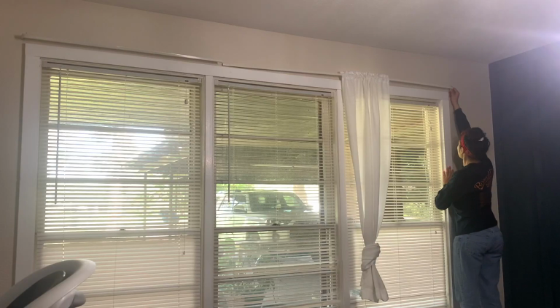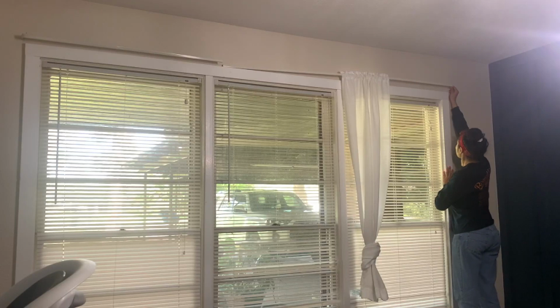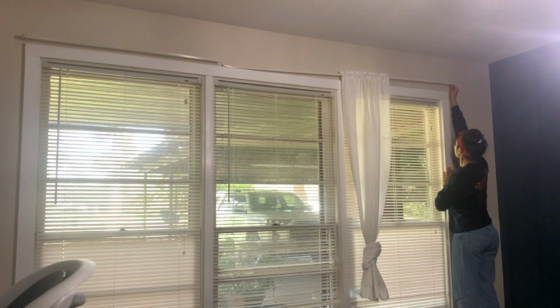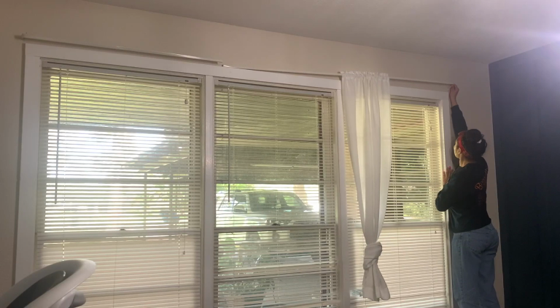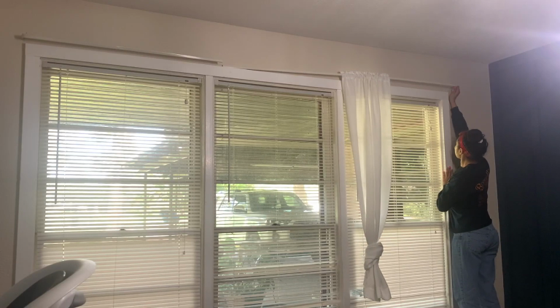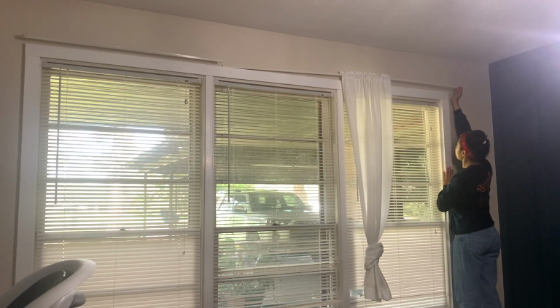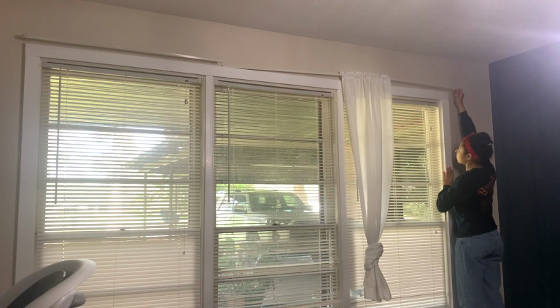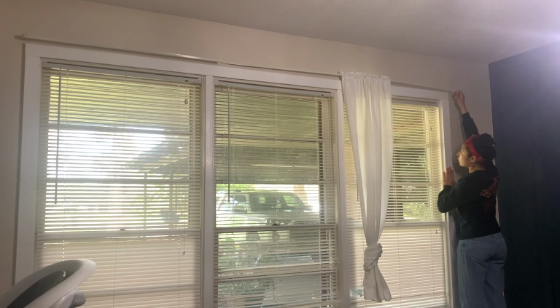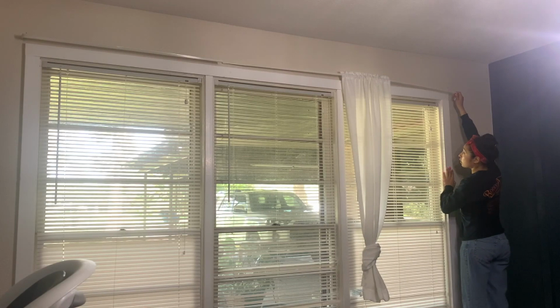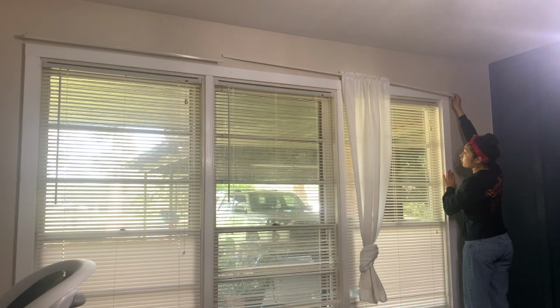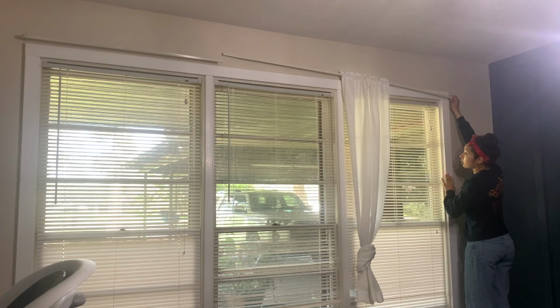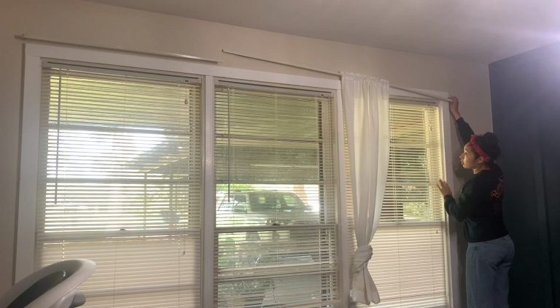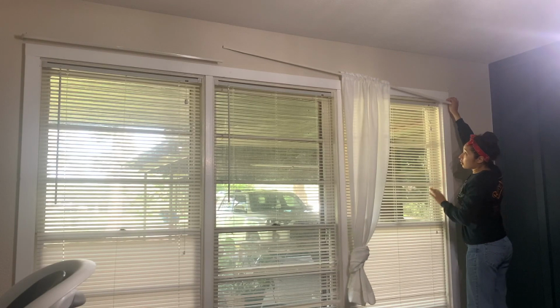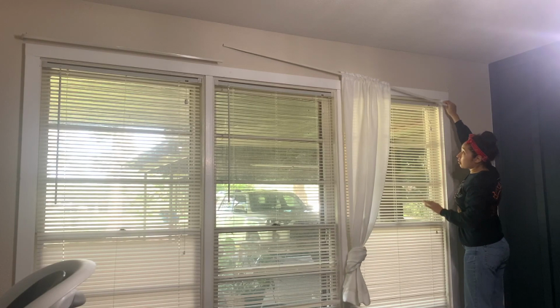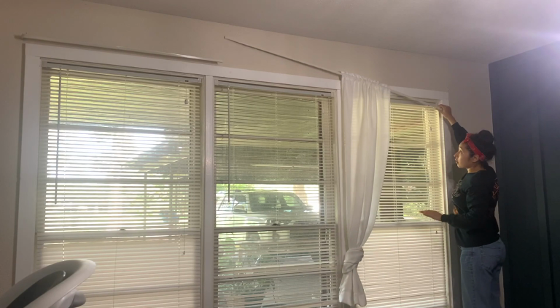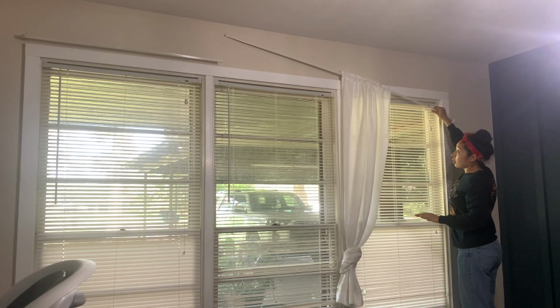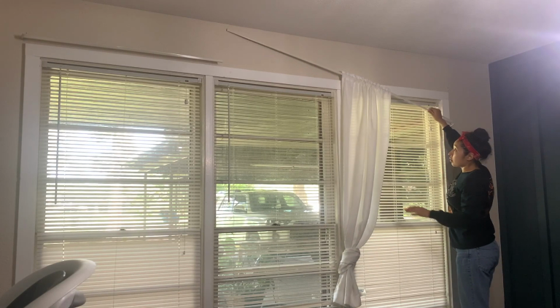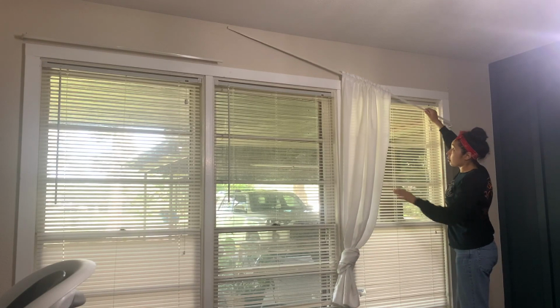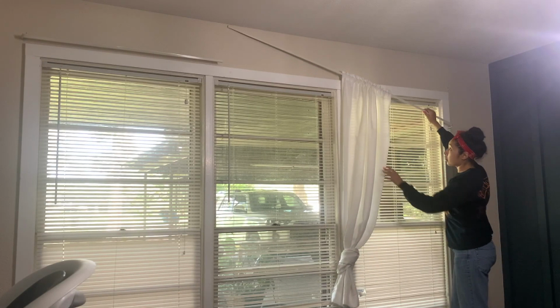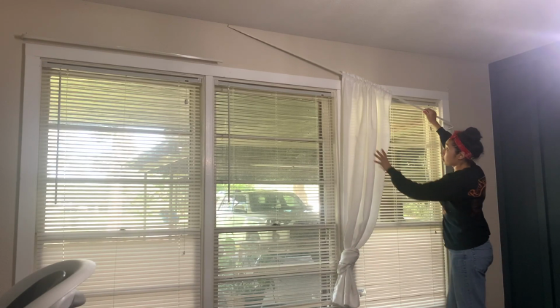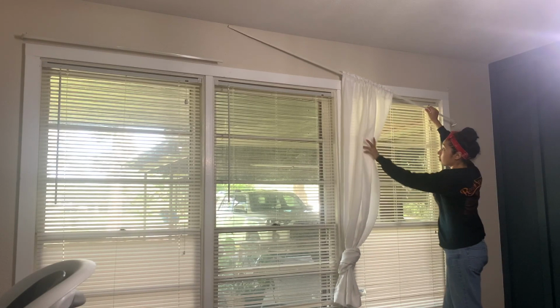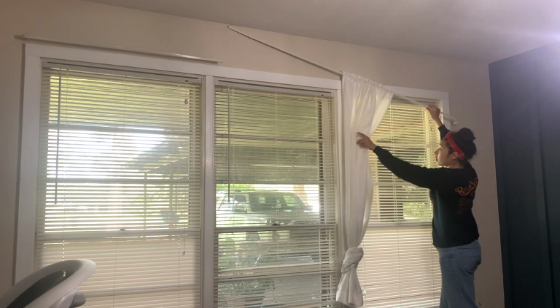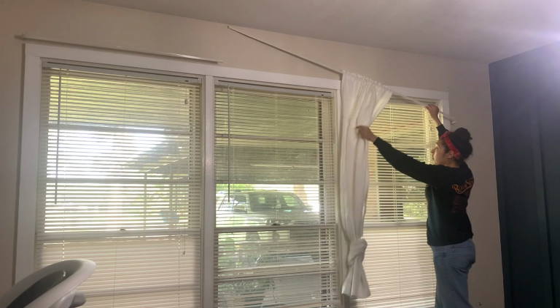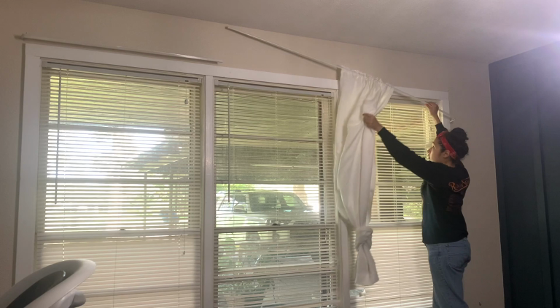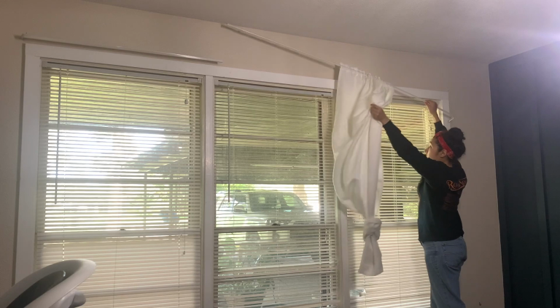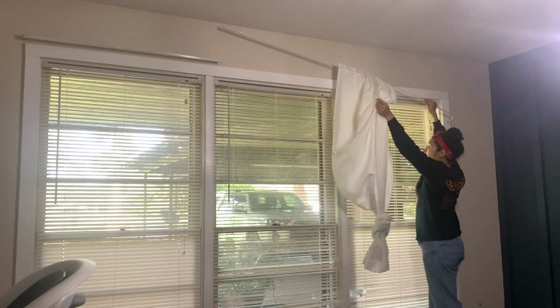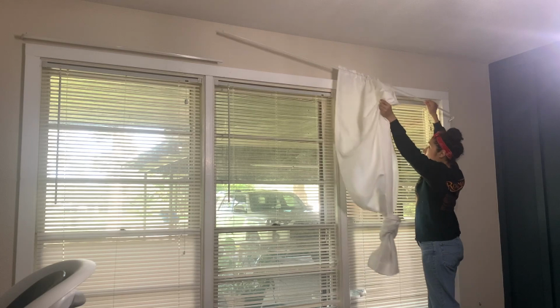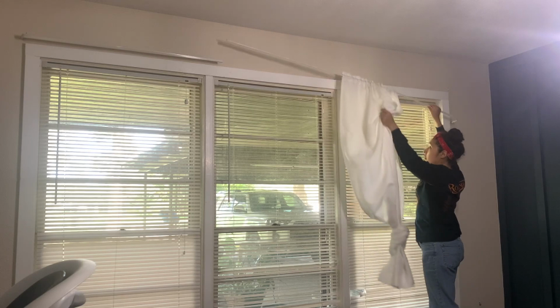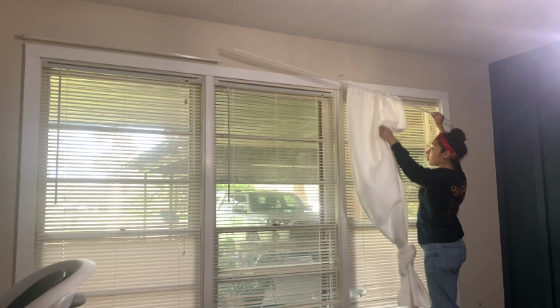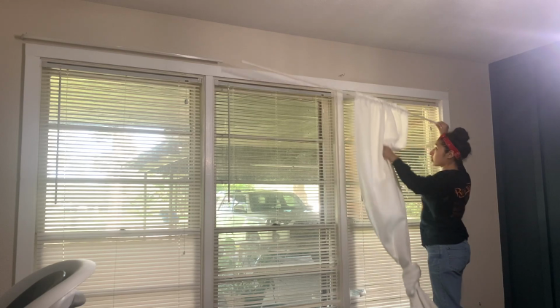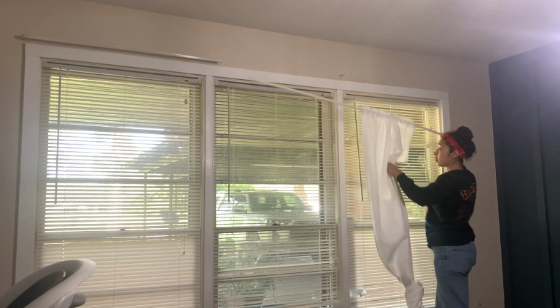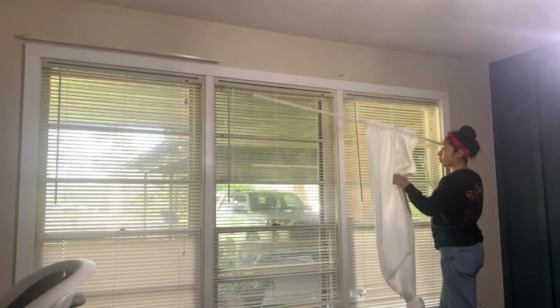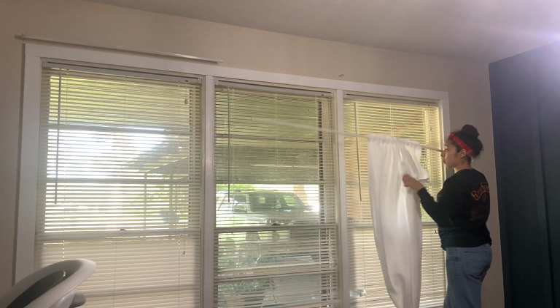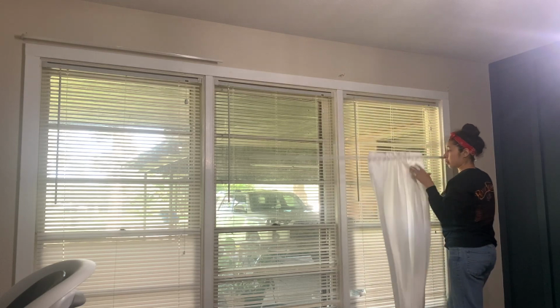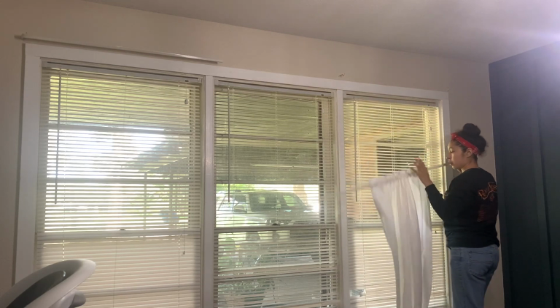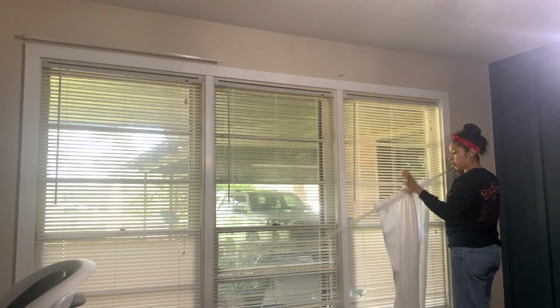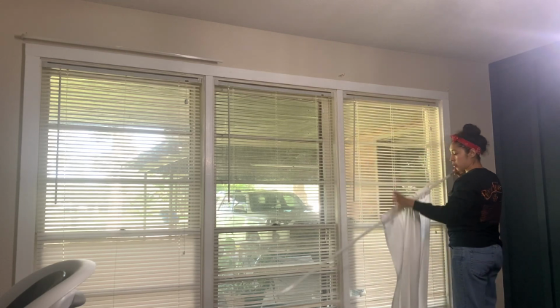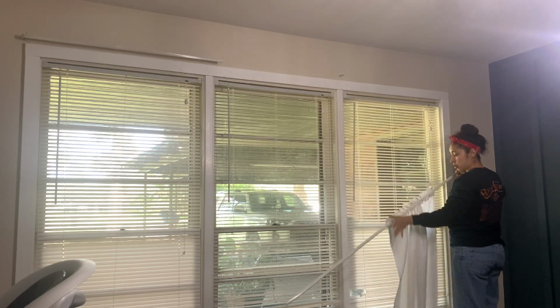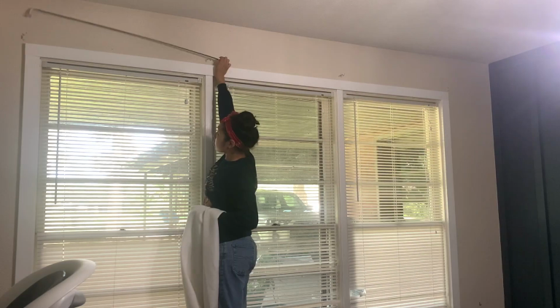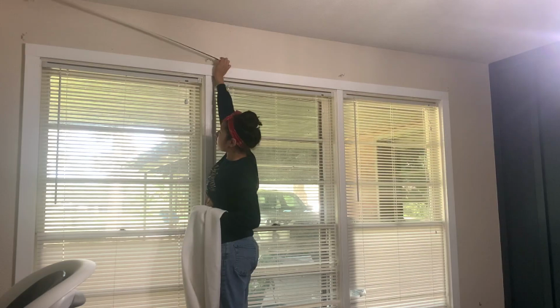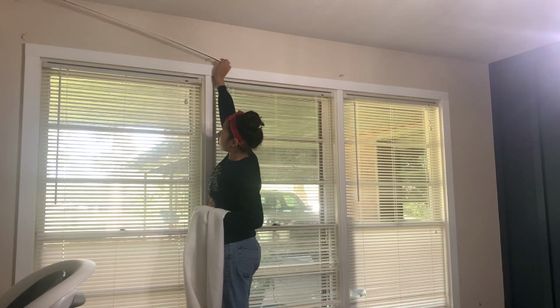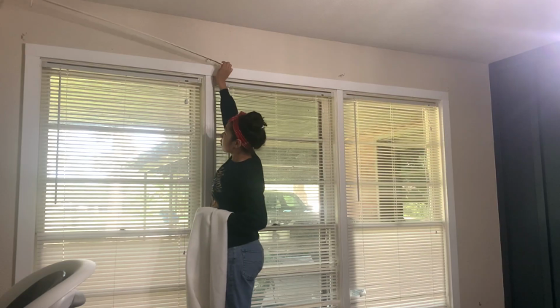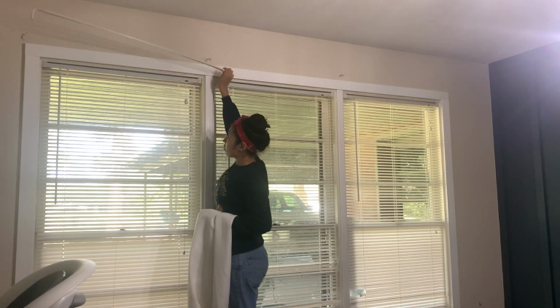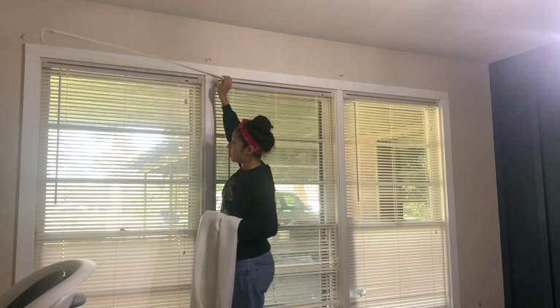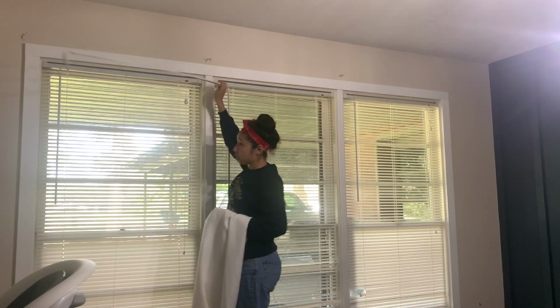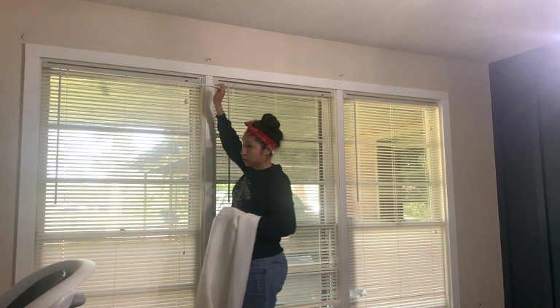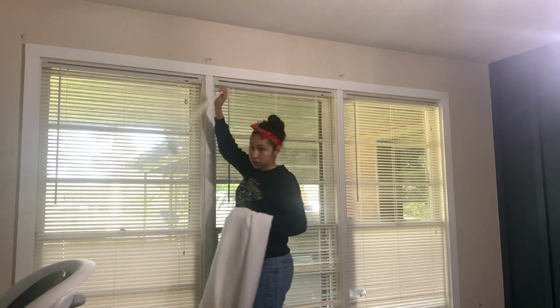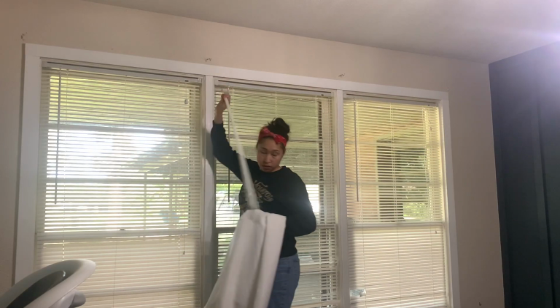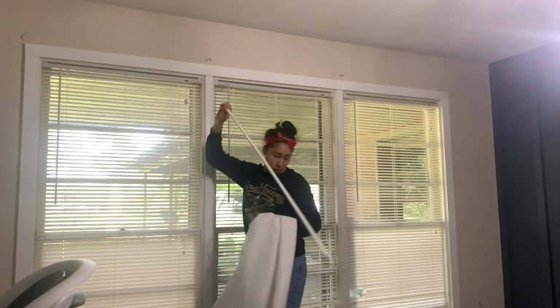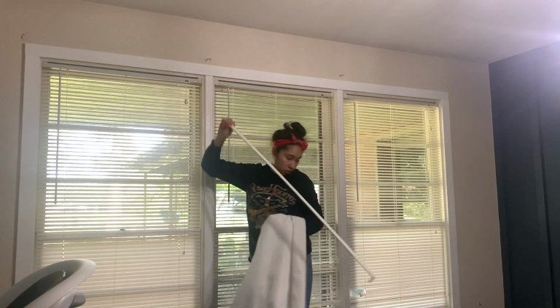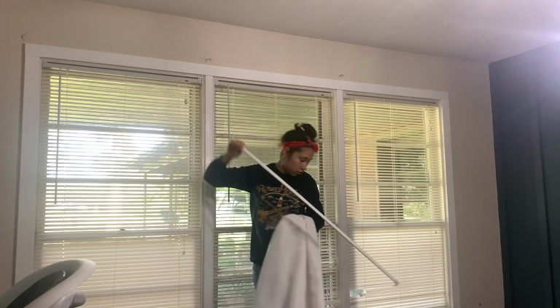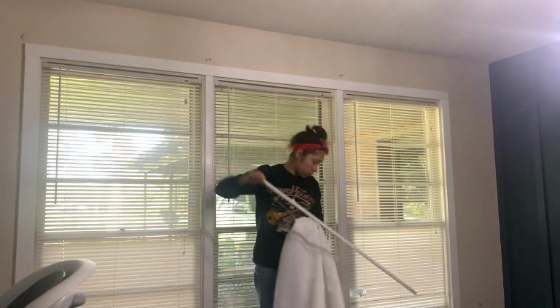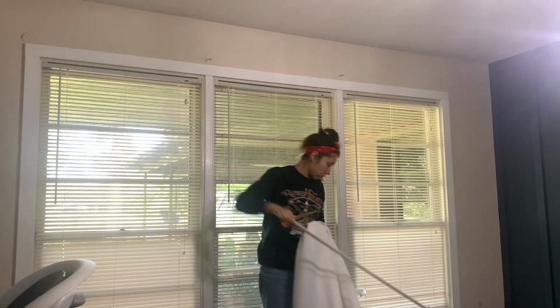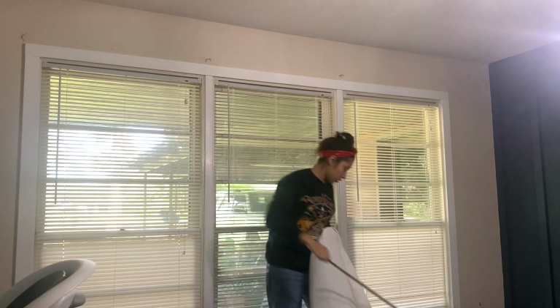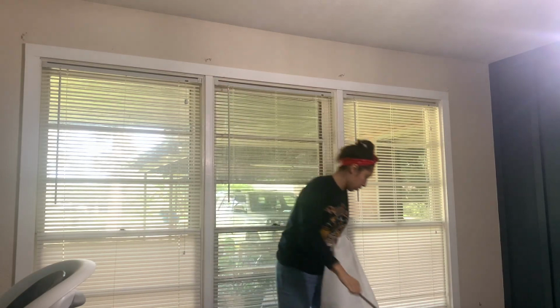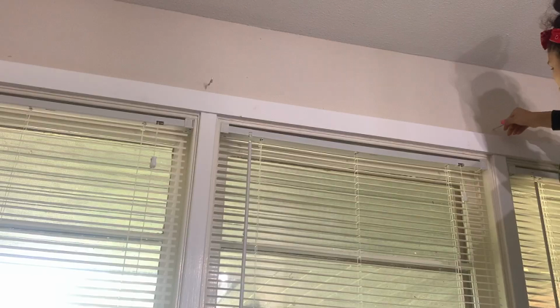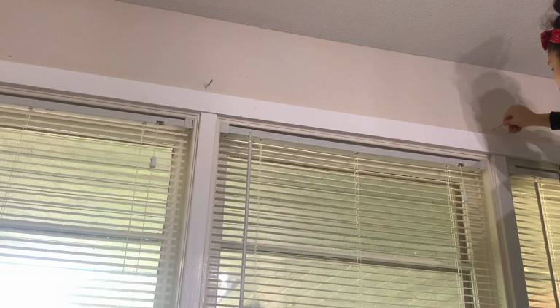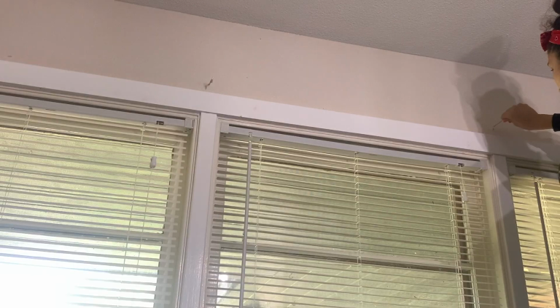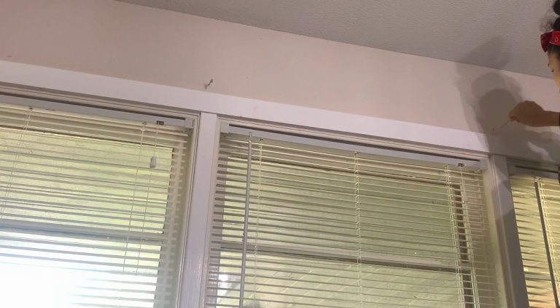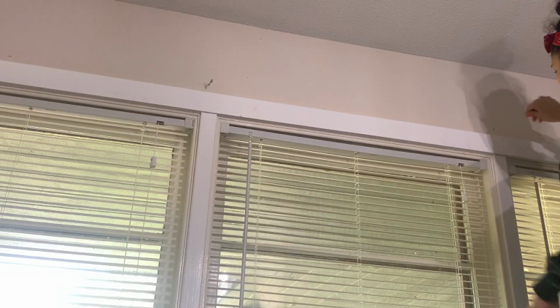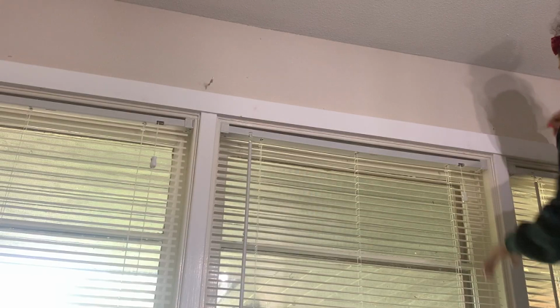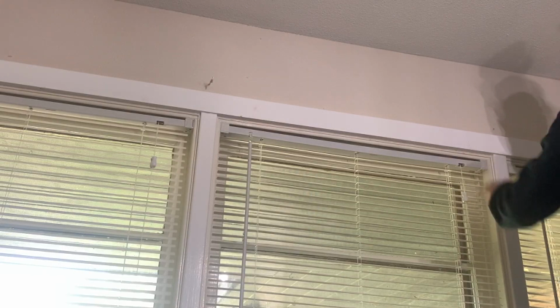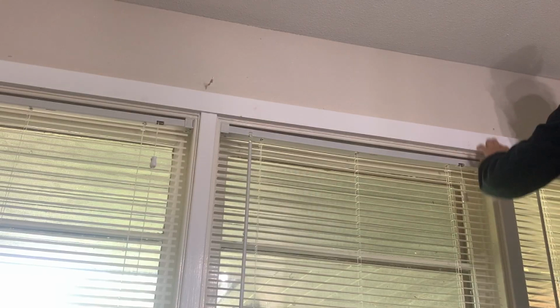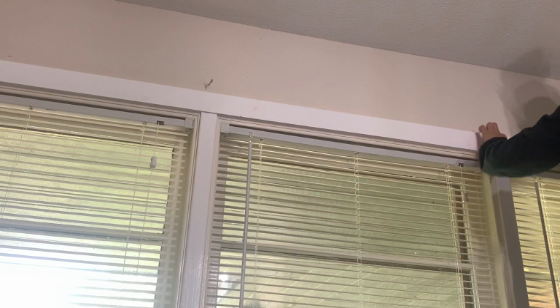It was finally time to remove the old curtain and curtain rod. I used the rib-foot curtains from IKEA, which are really affordable and great quality.